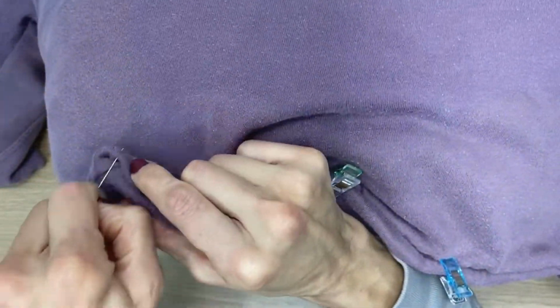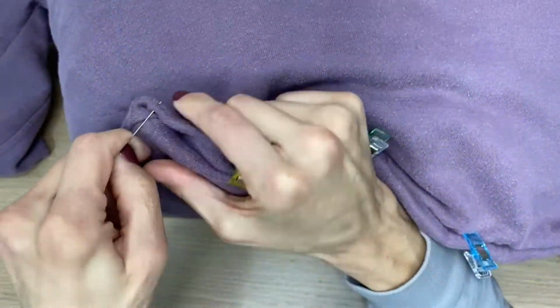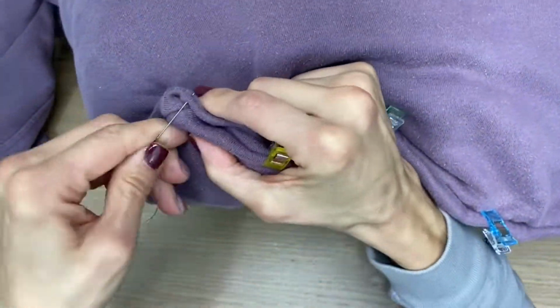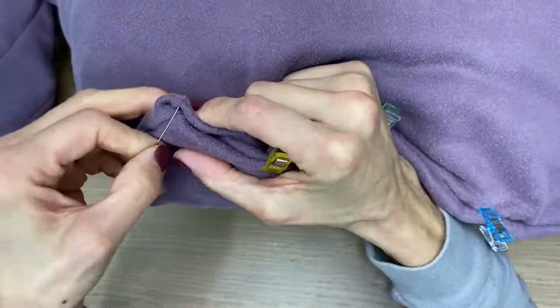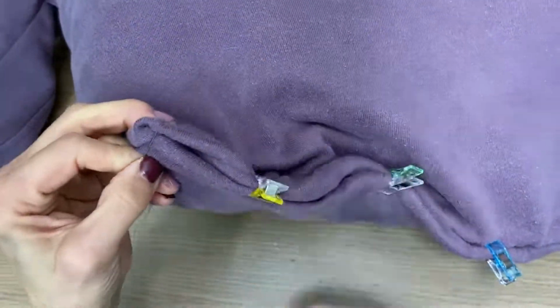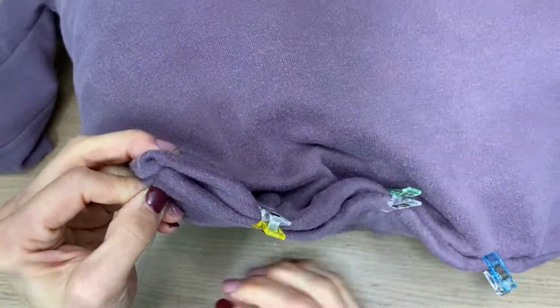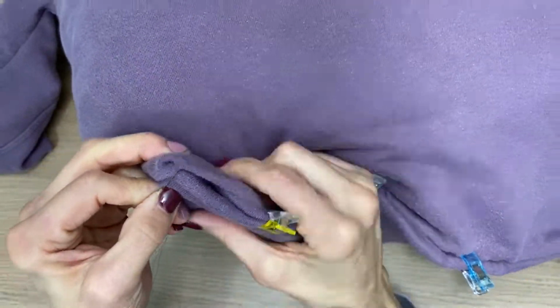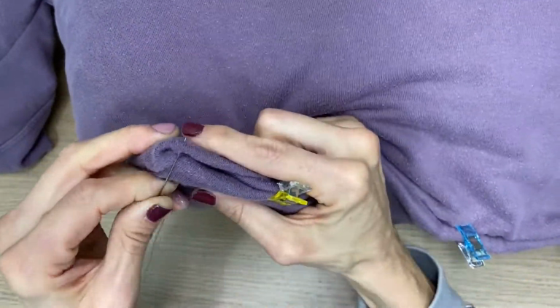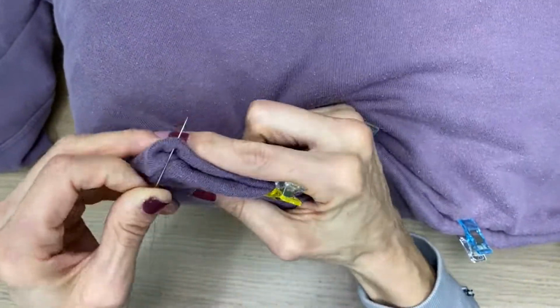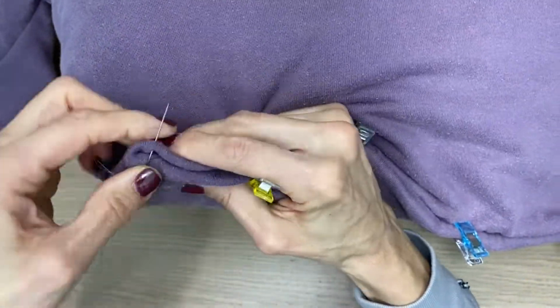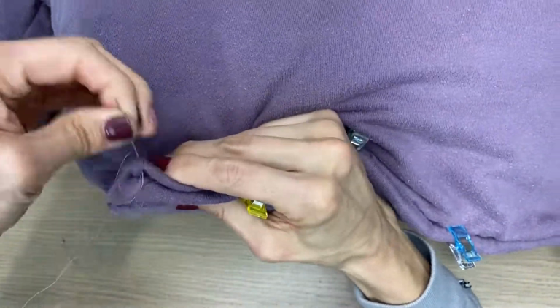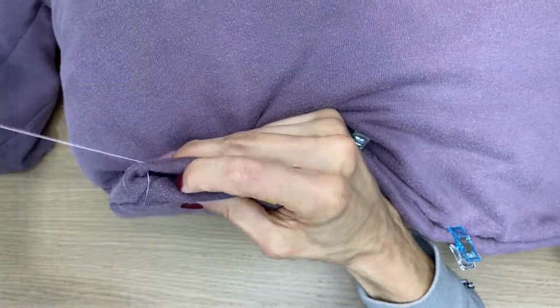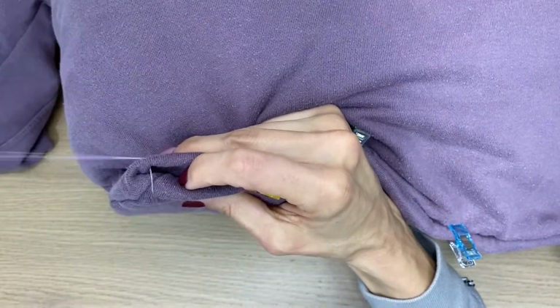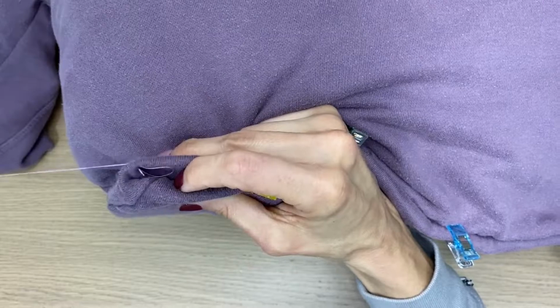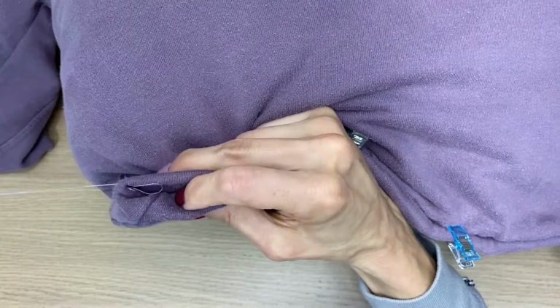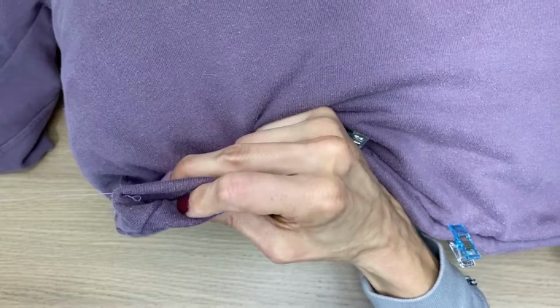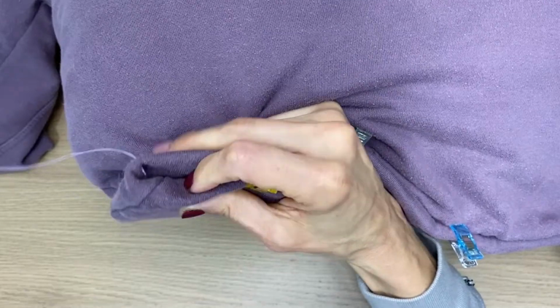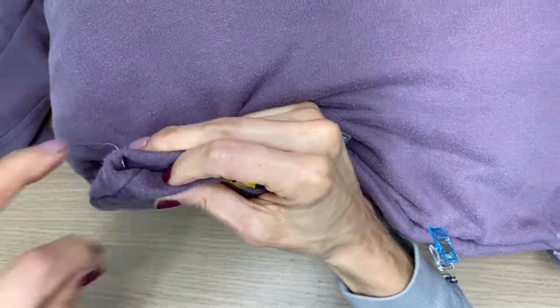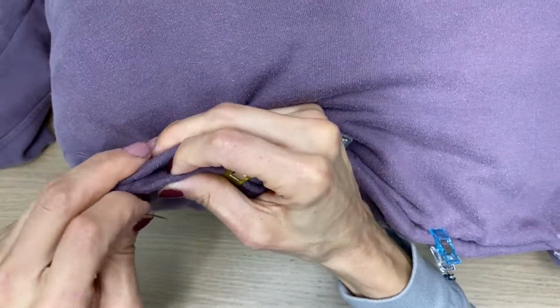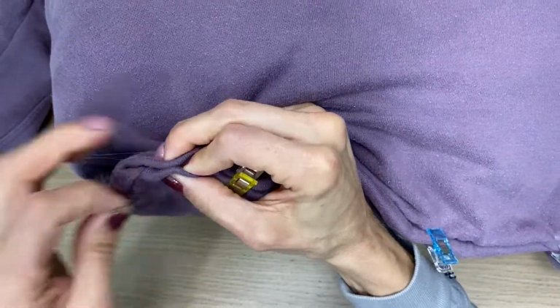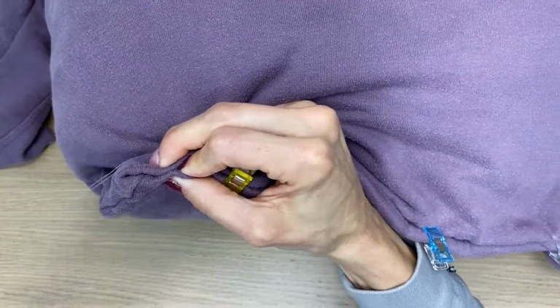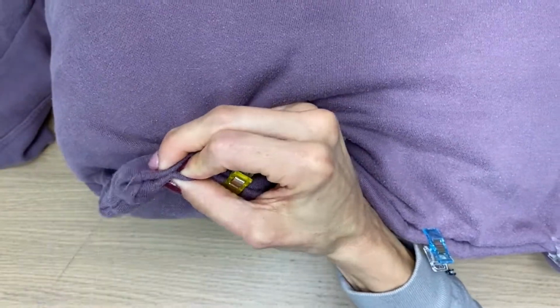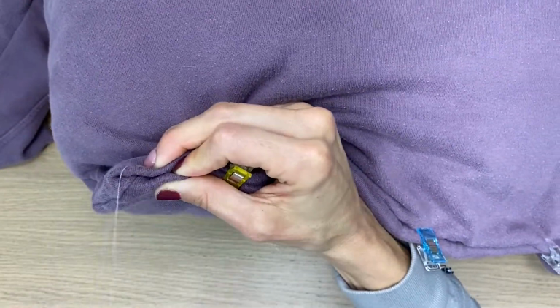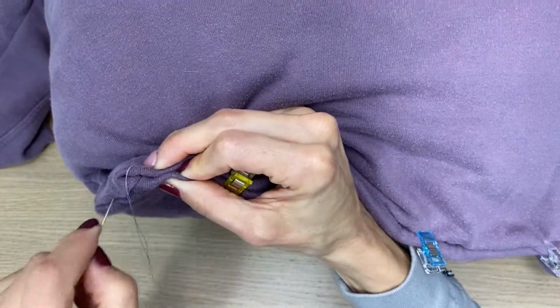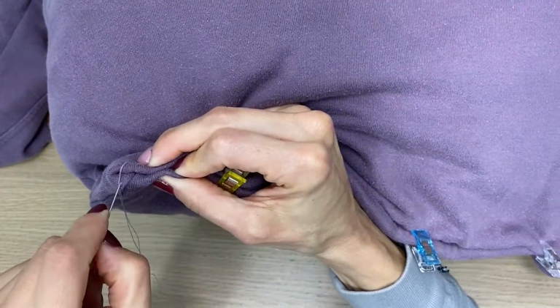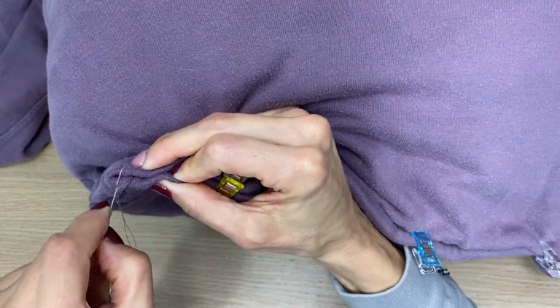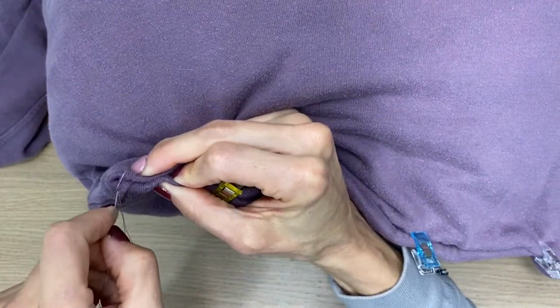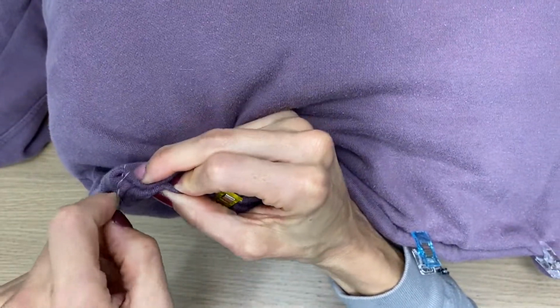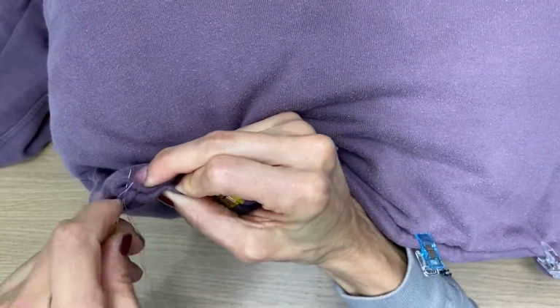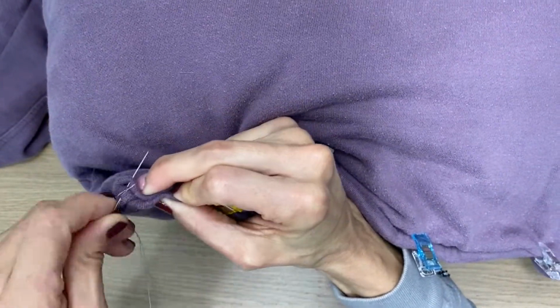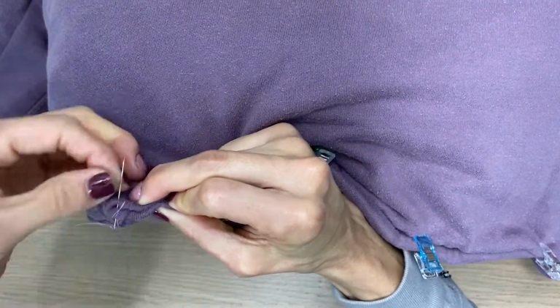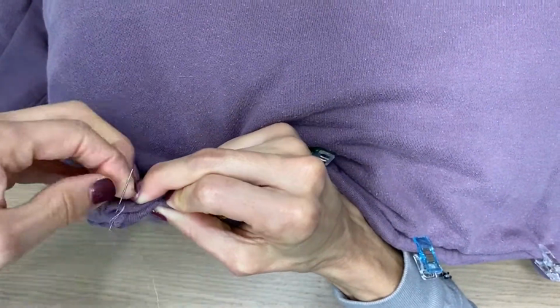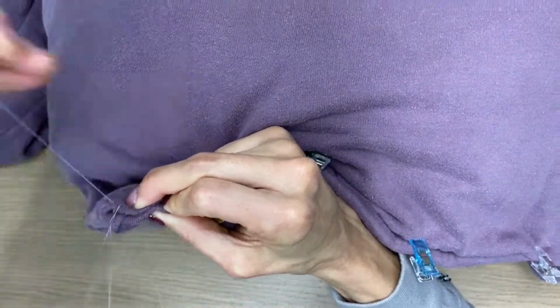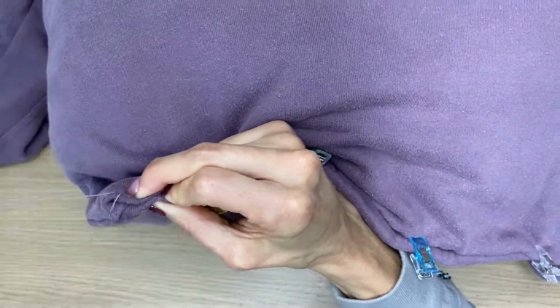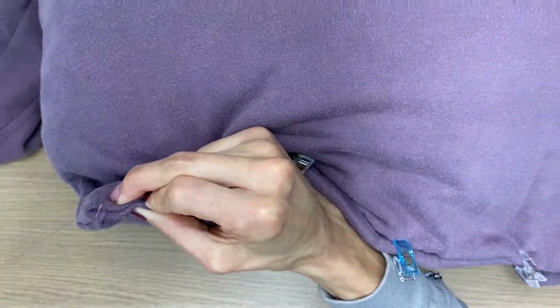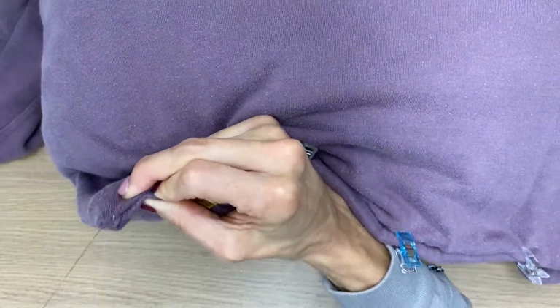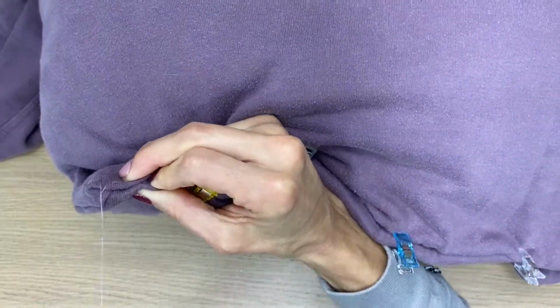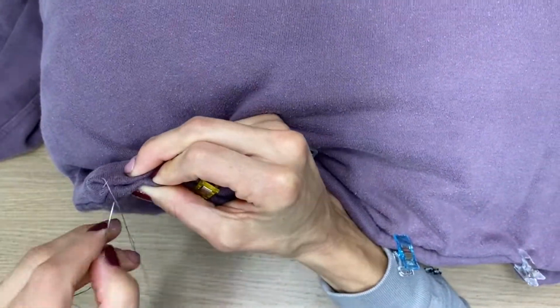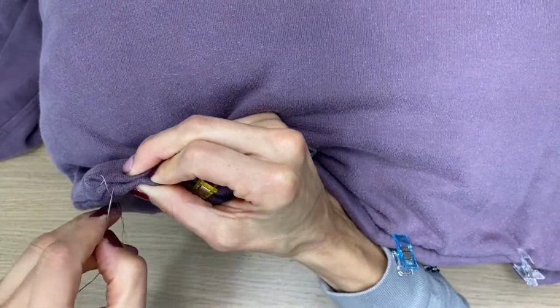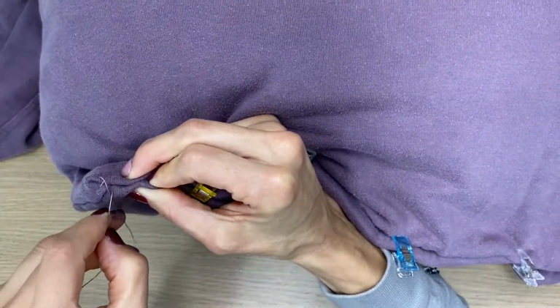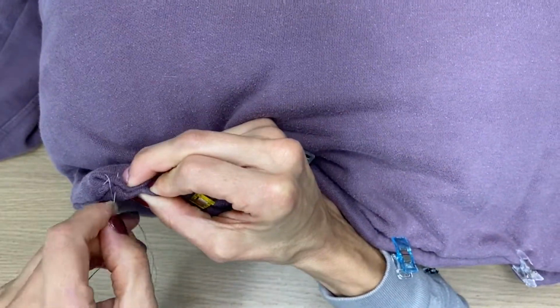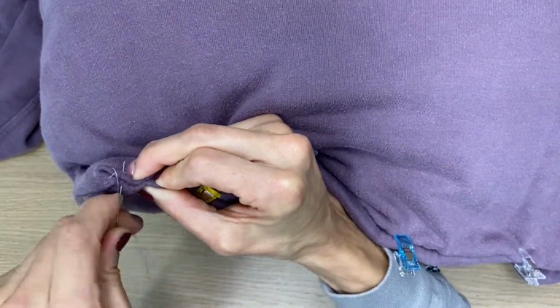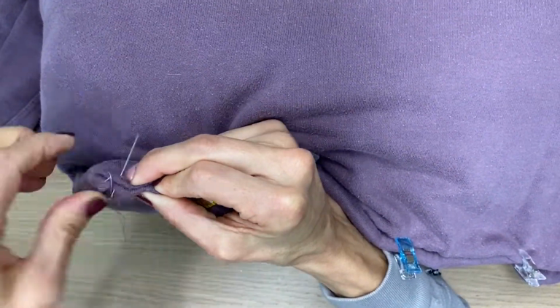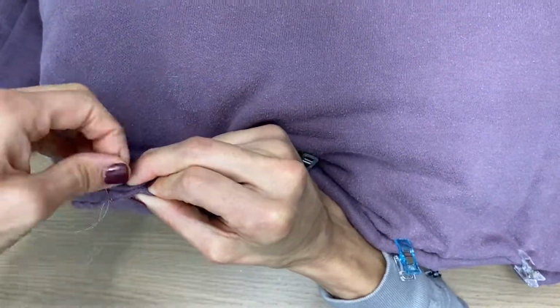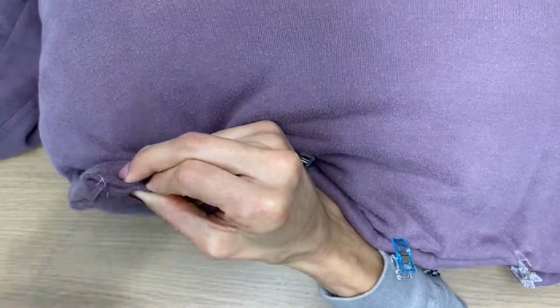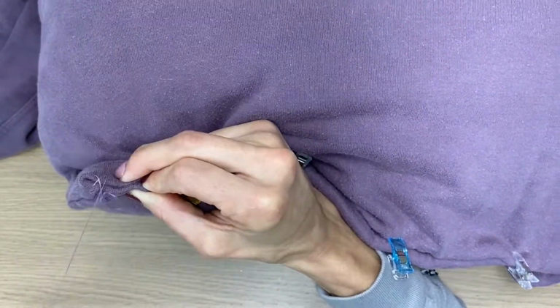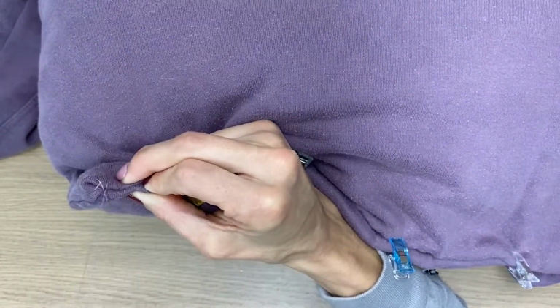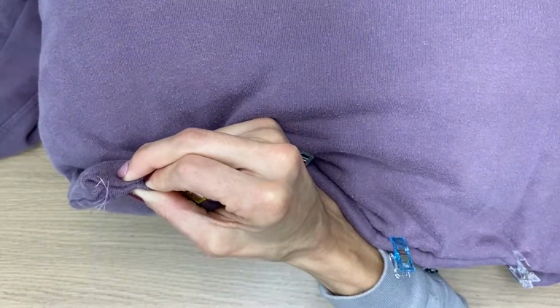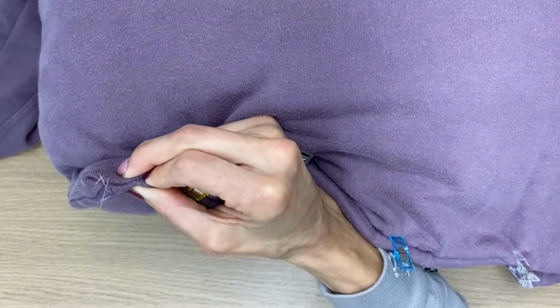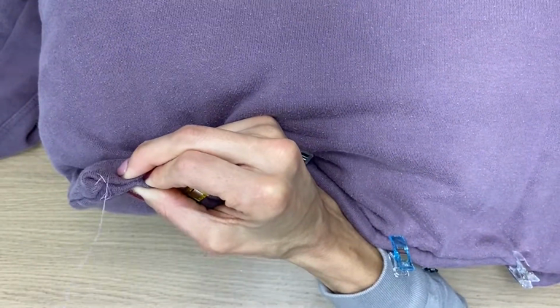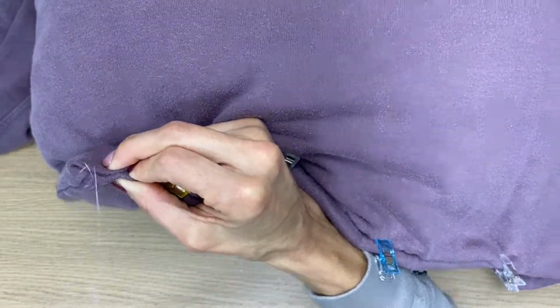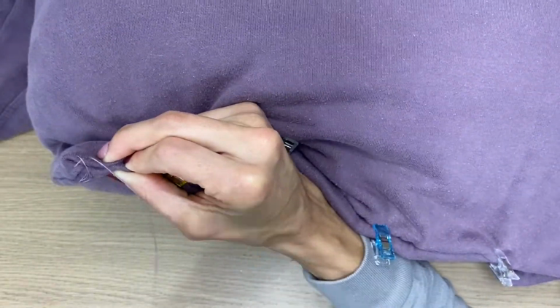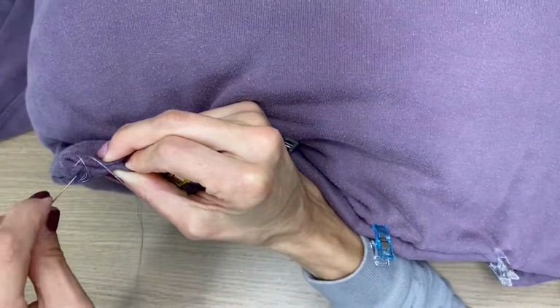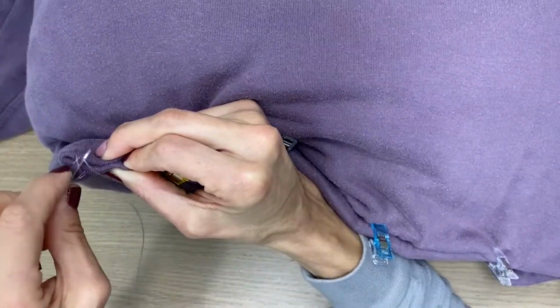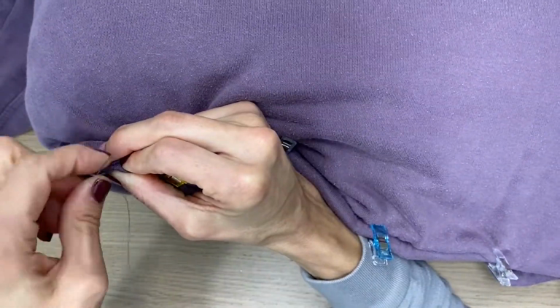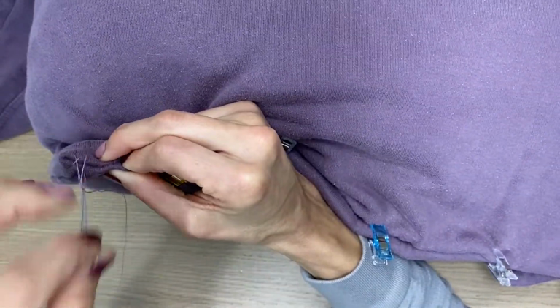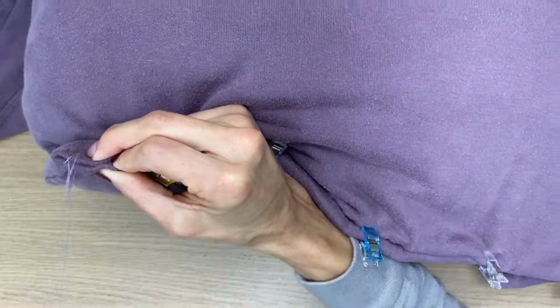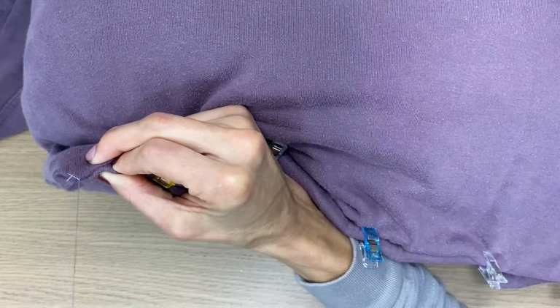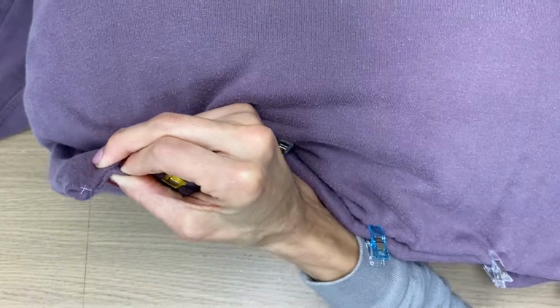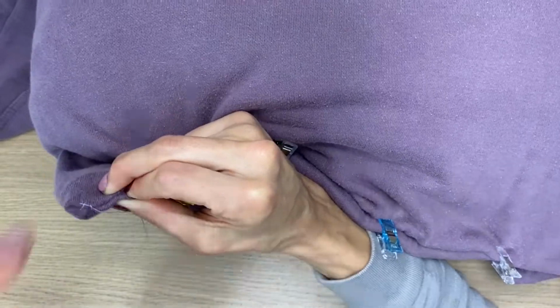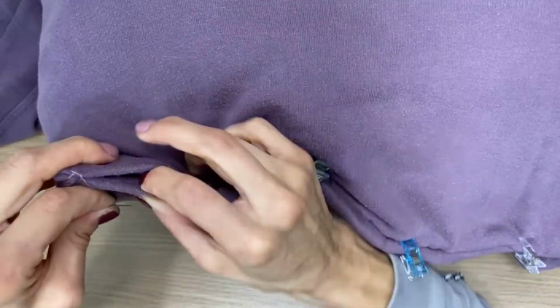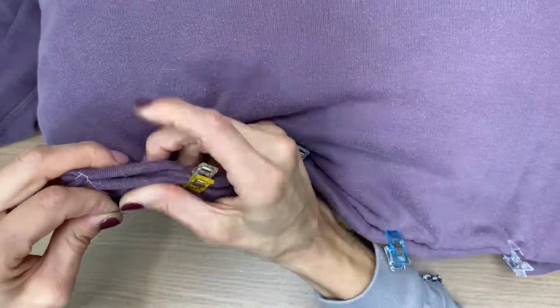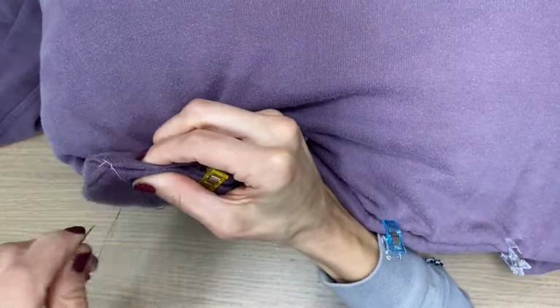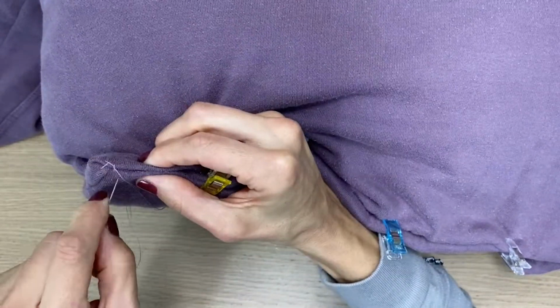With my double-threaded needle, I used a really basic overcast stitch and closed off one end of the sweatshirt.